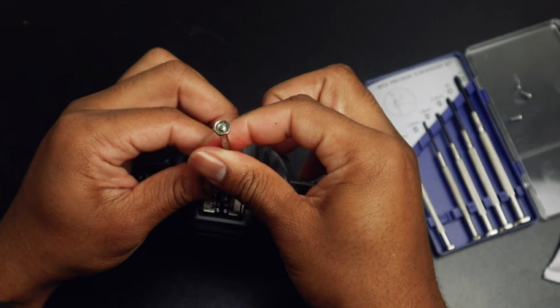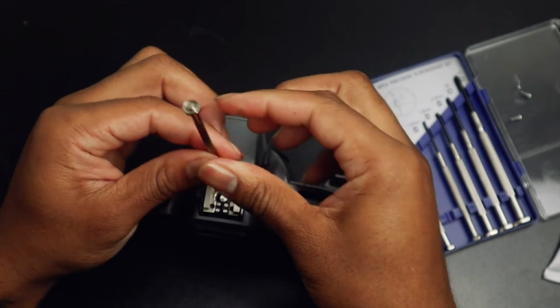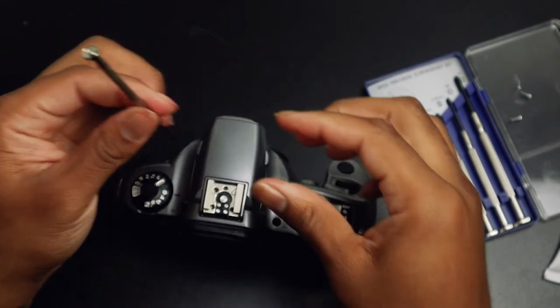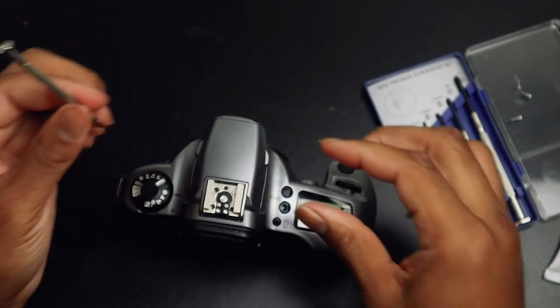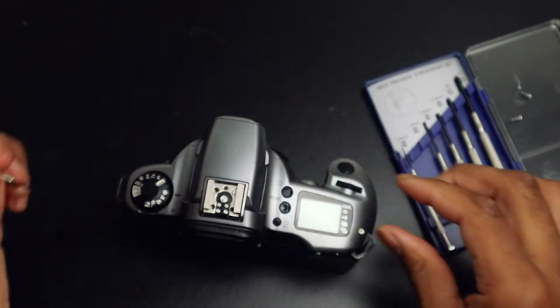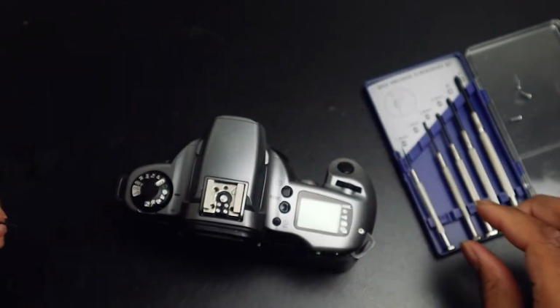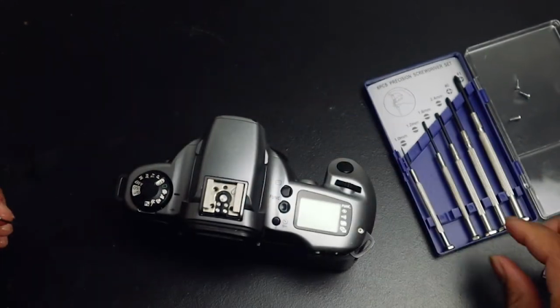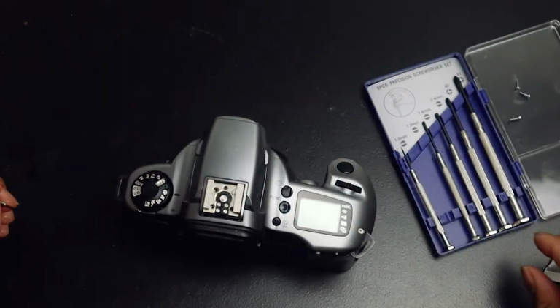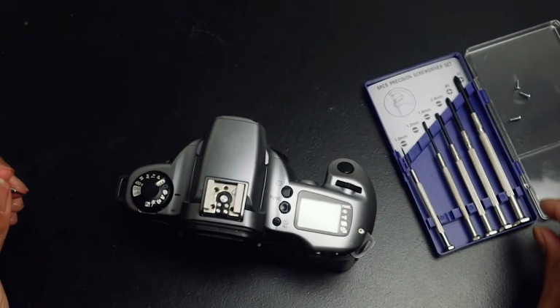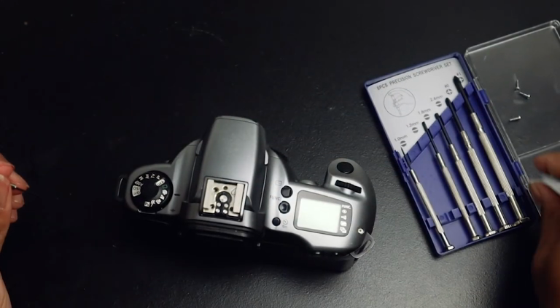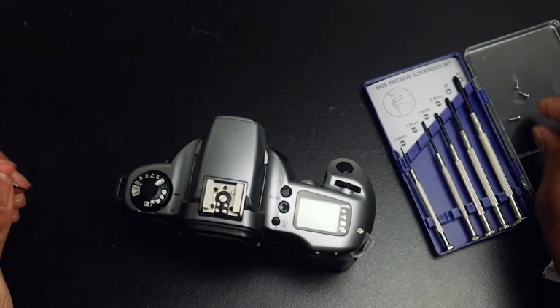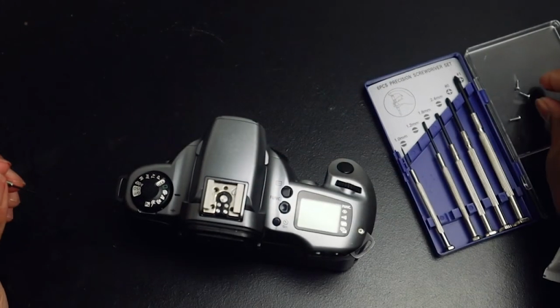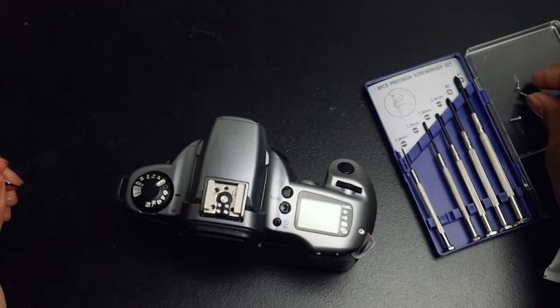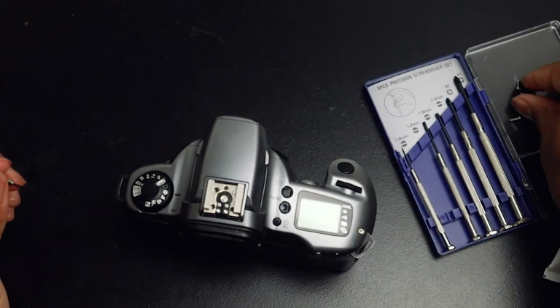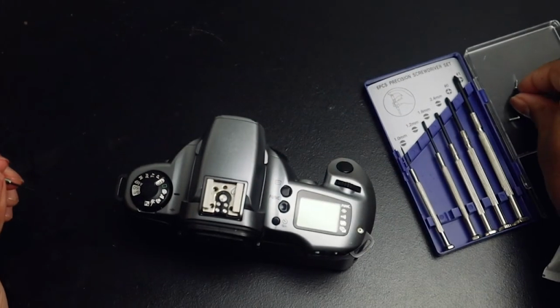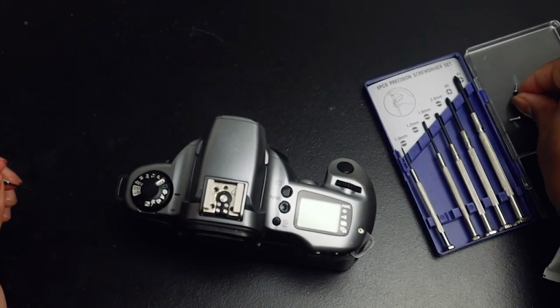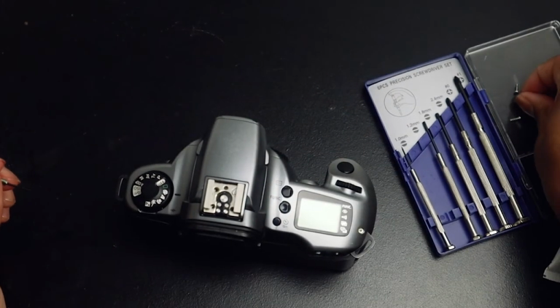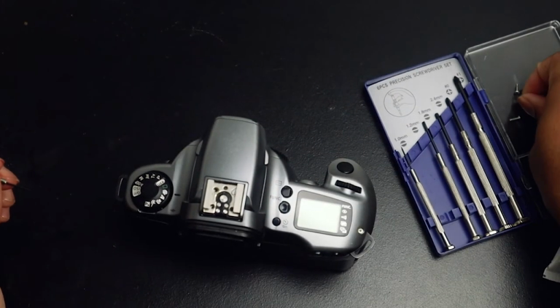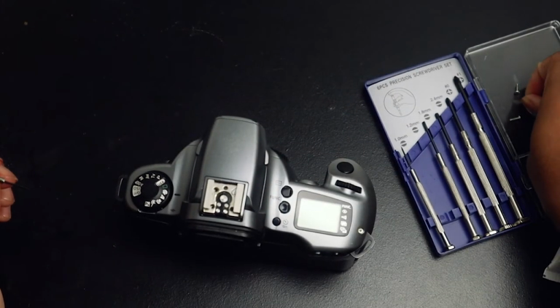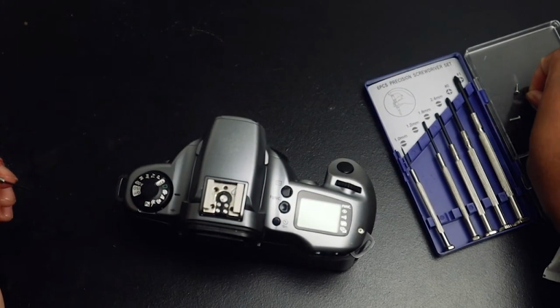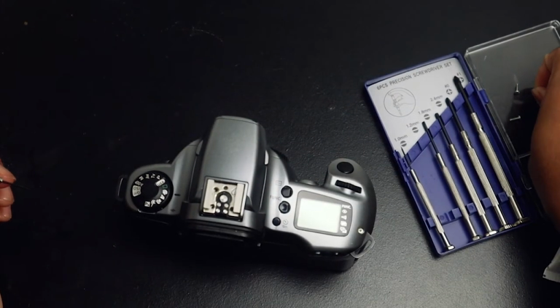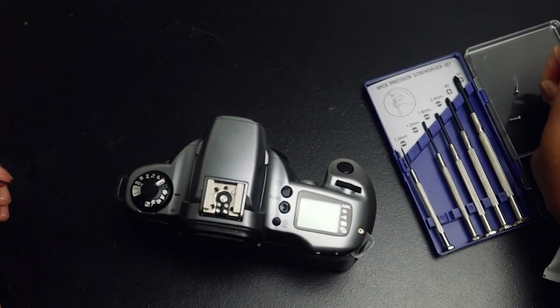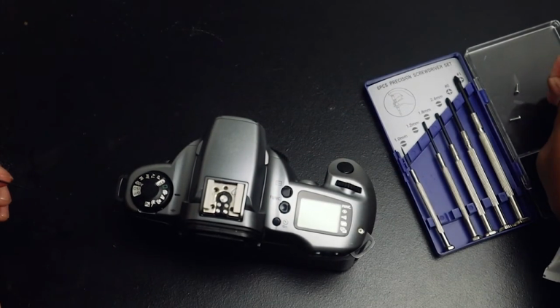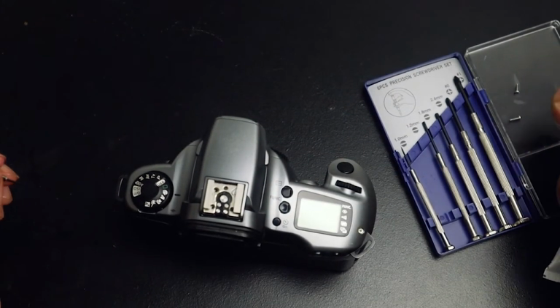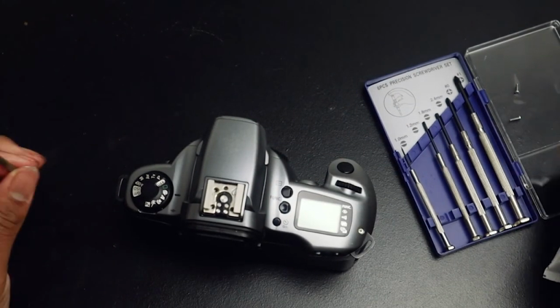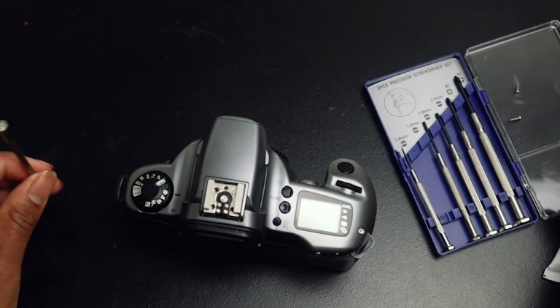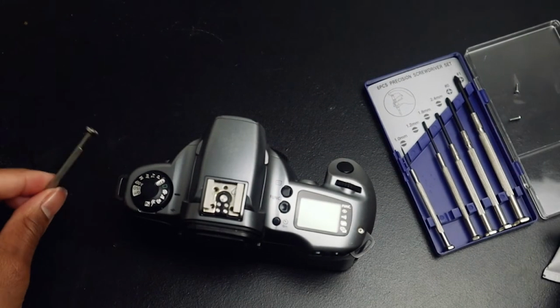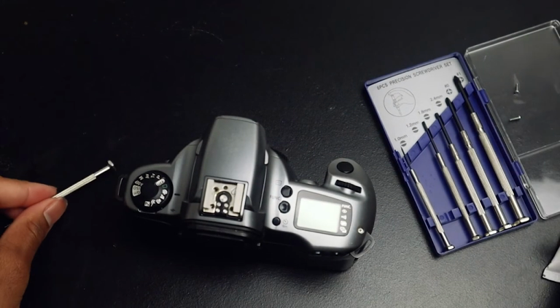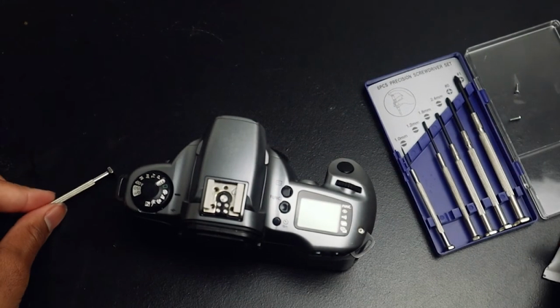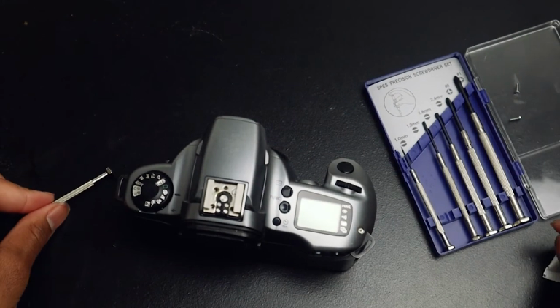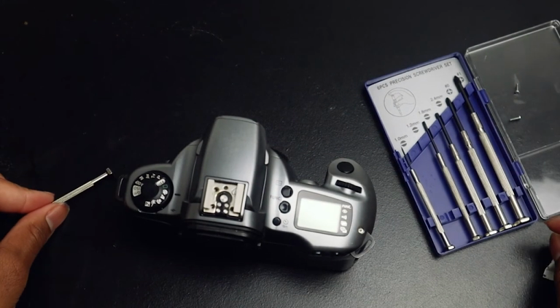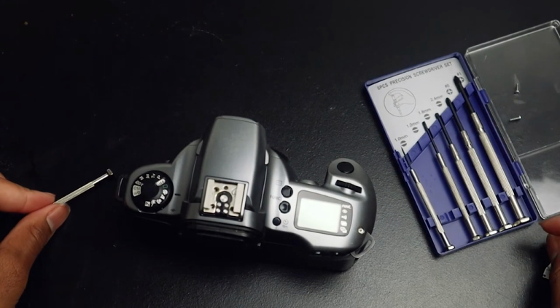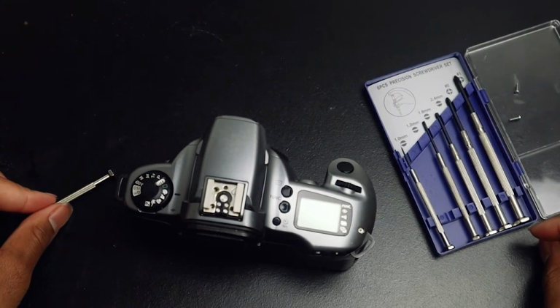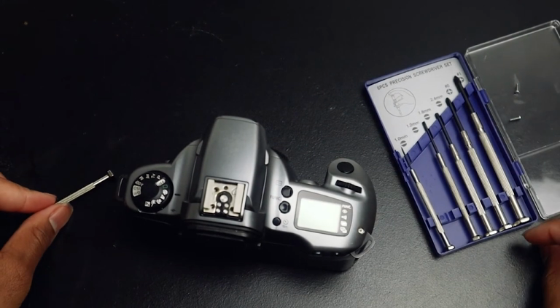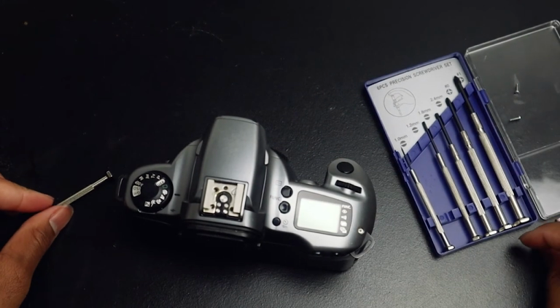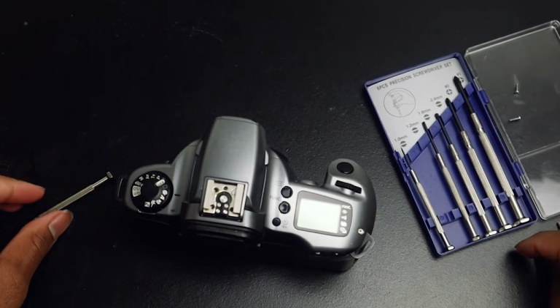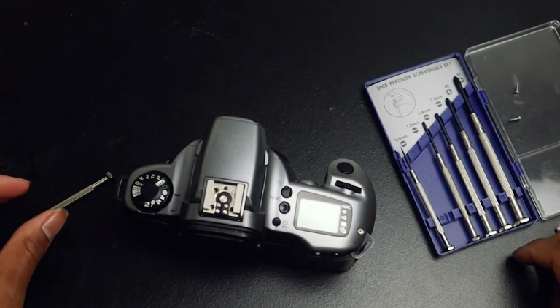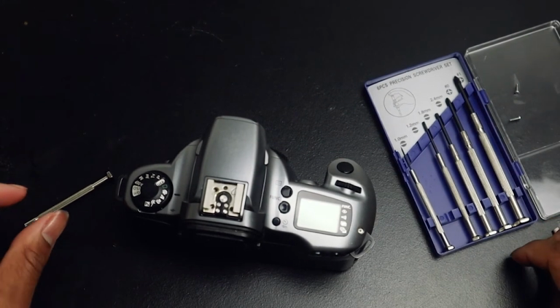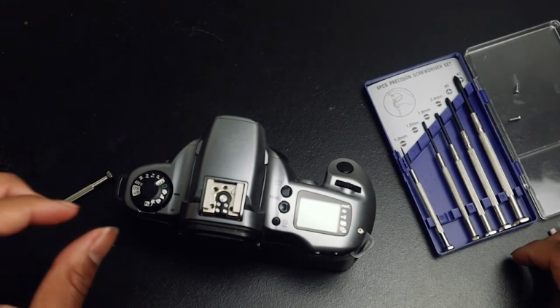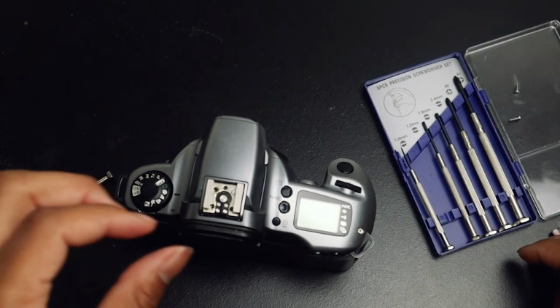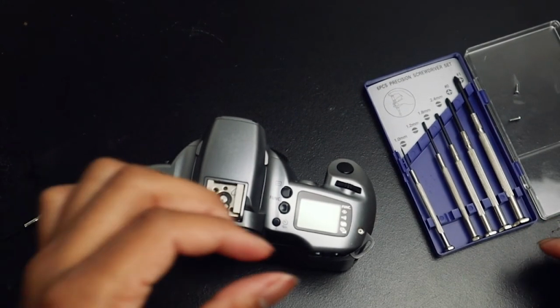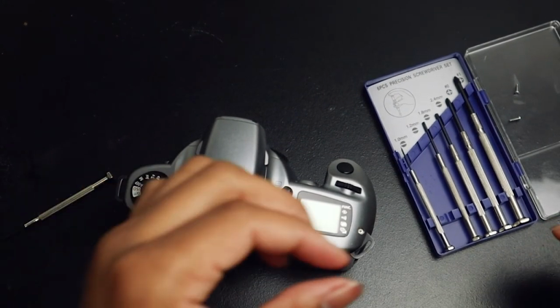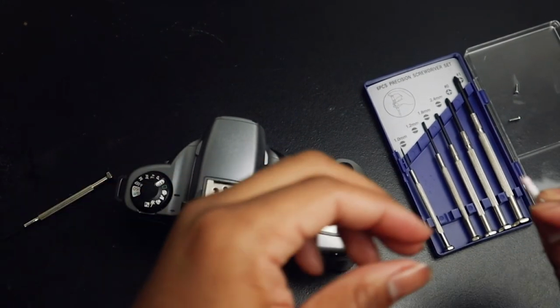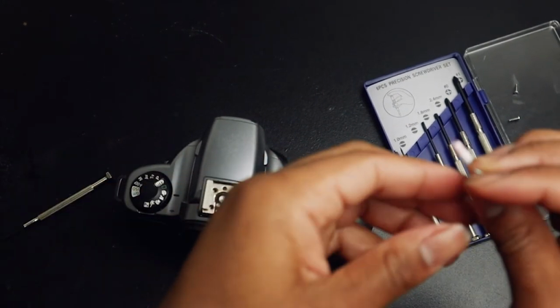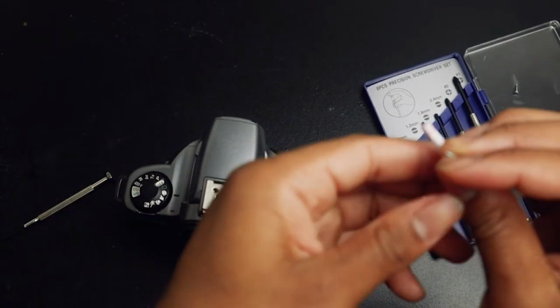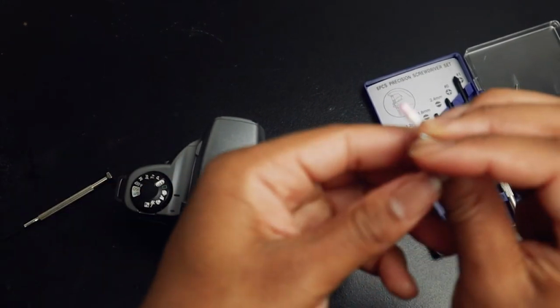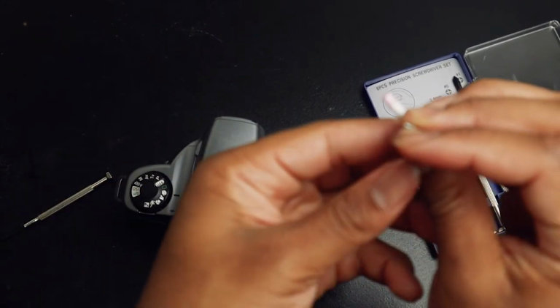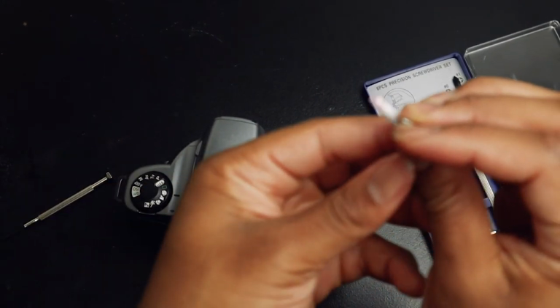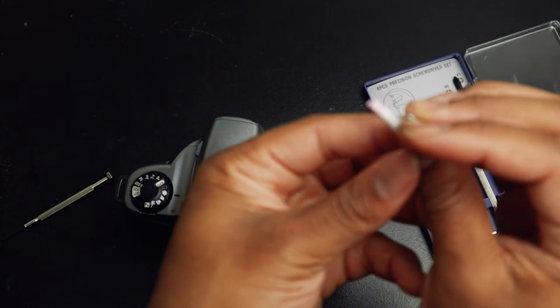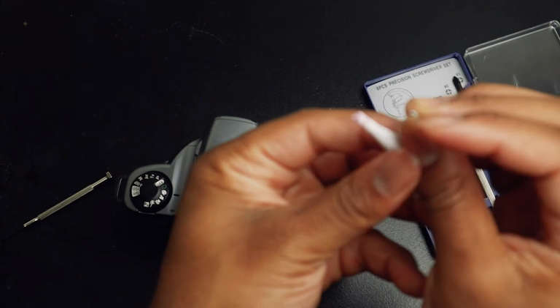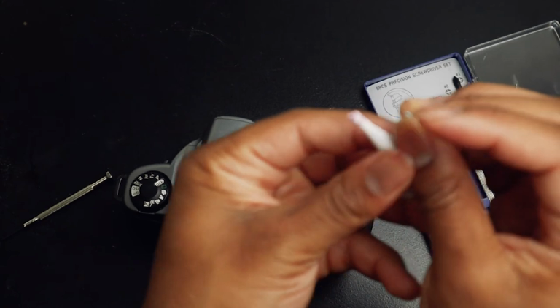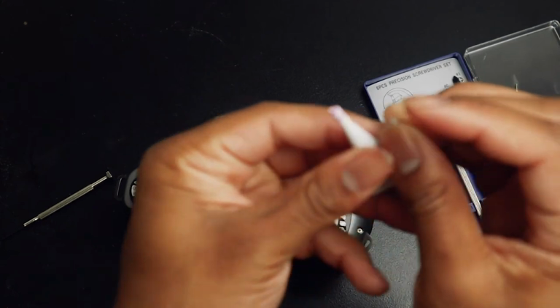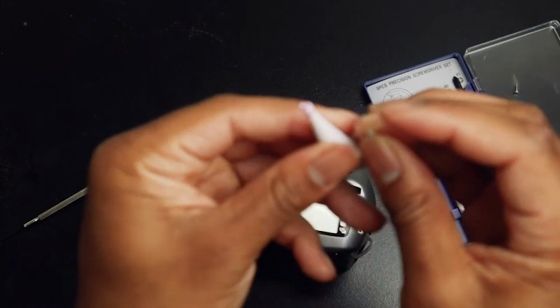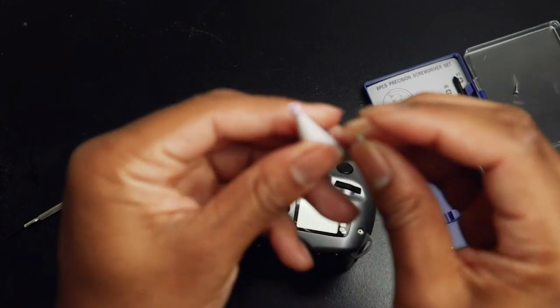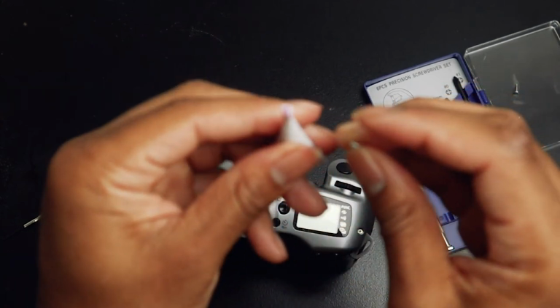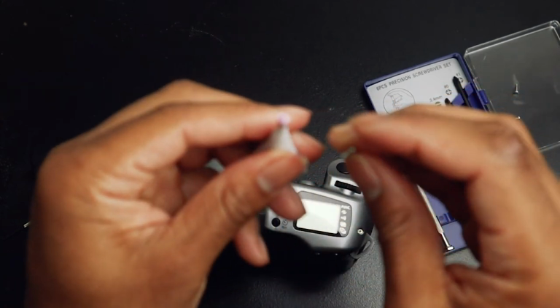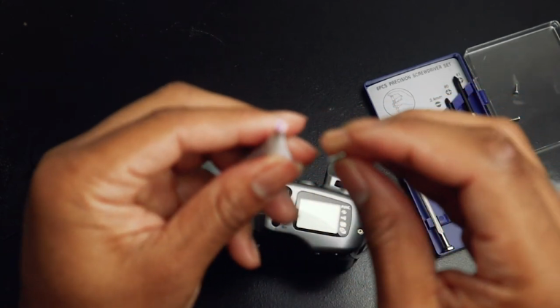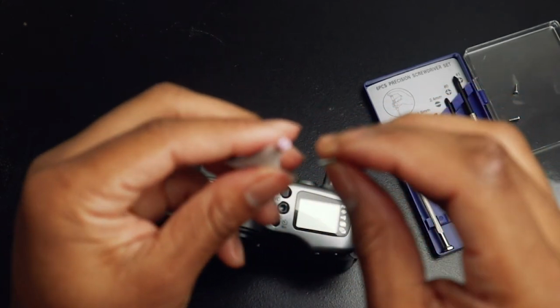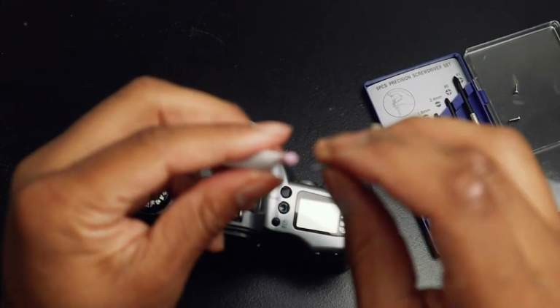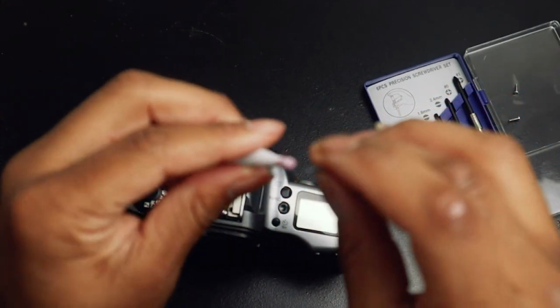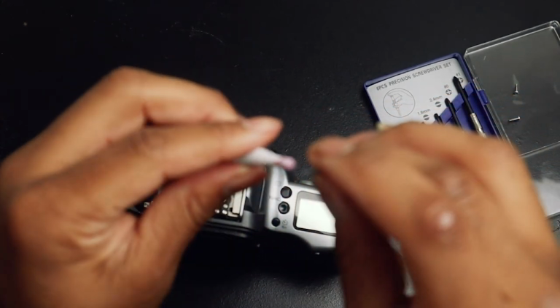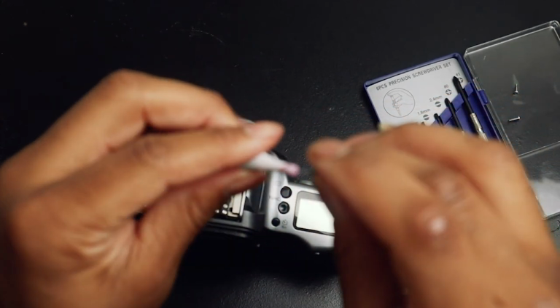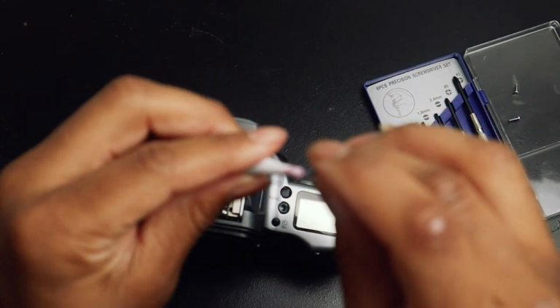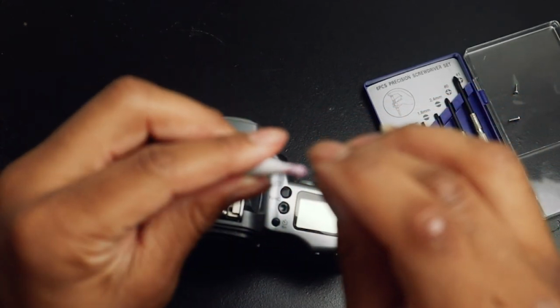You're going to do that for each and every screw, but I'm not going to make you sit through each one. So I'm just going to speed up this part.